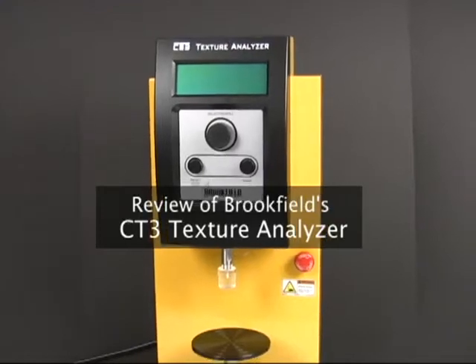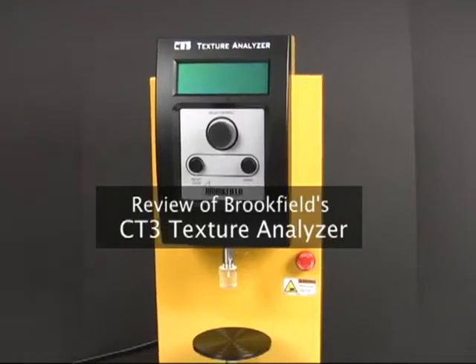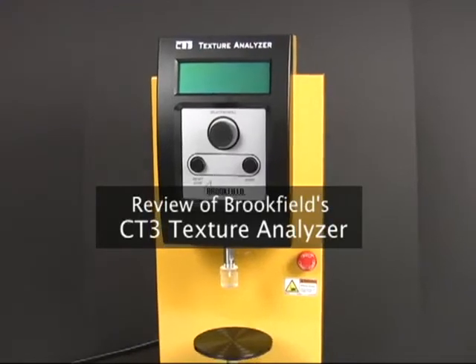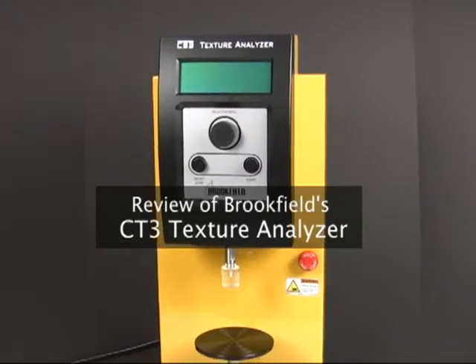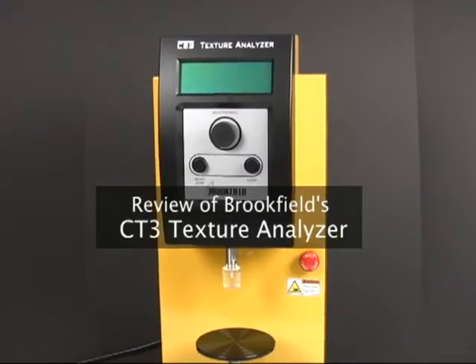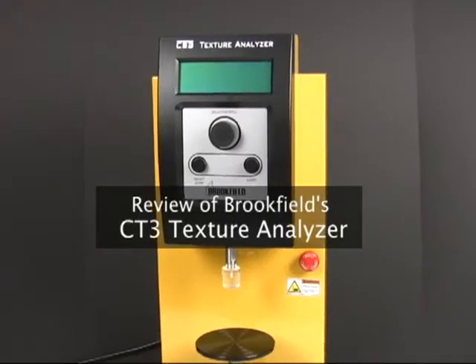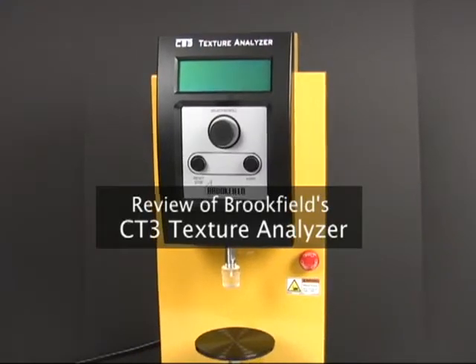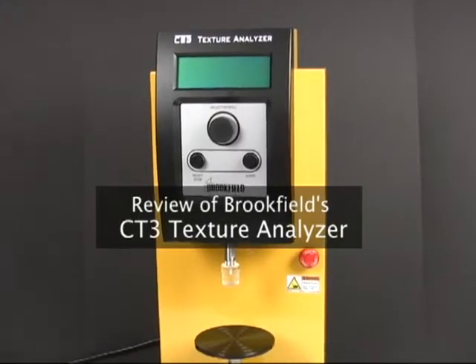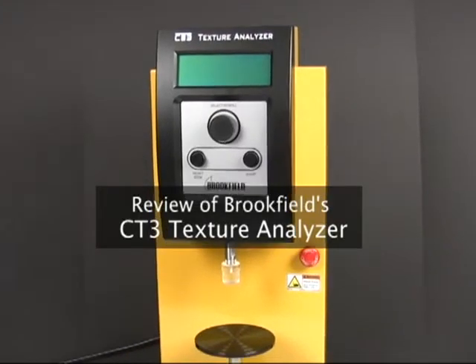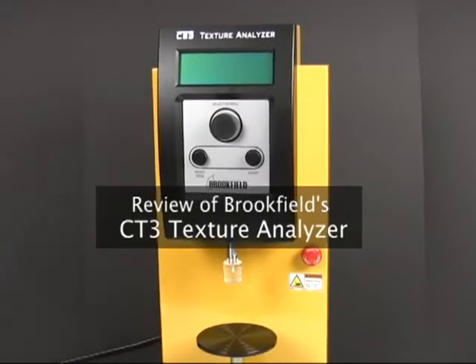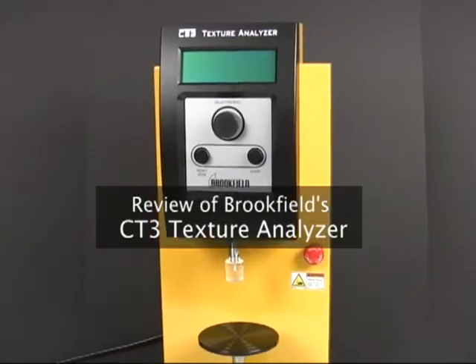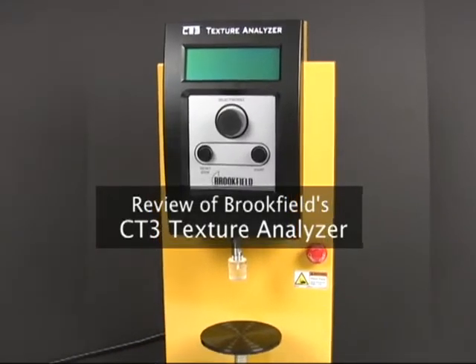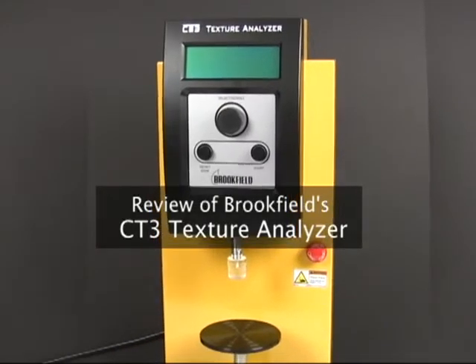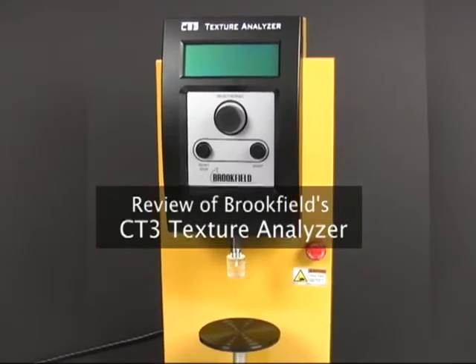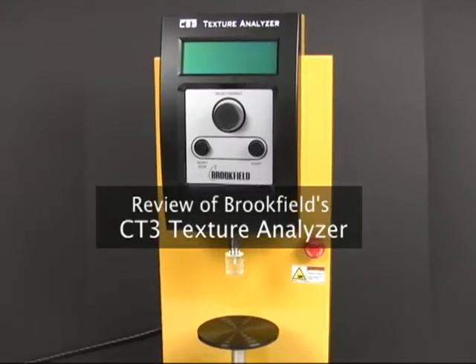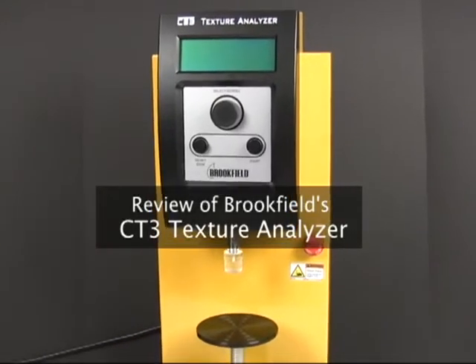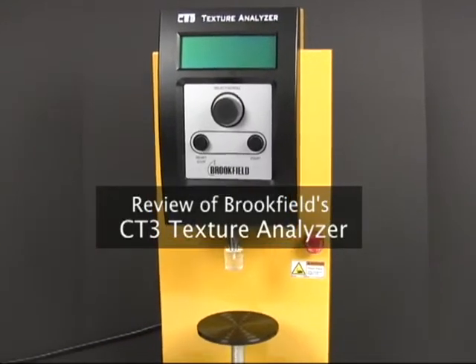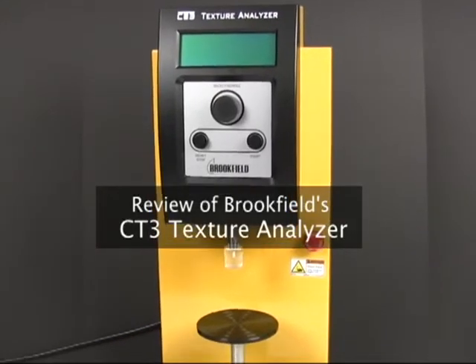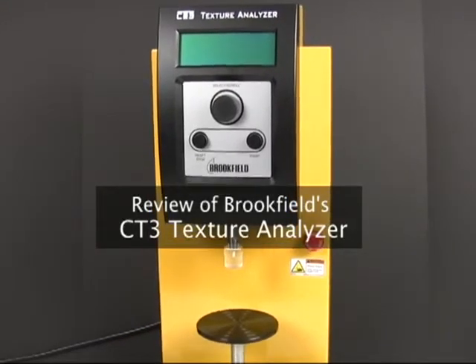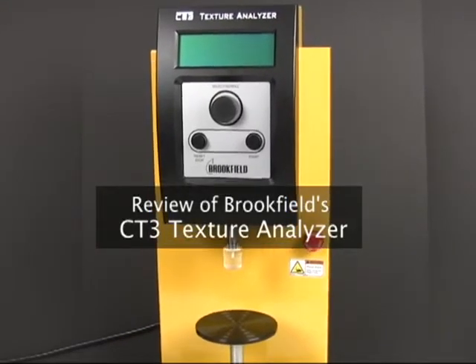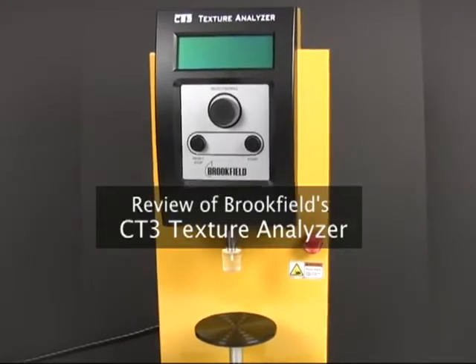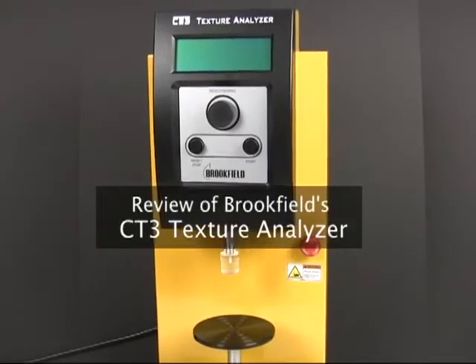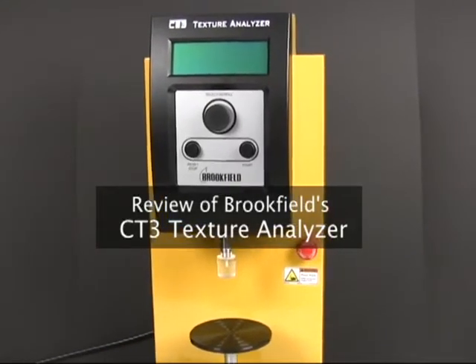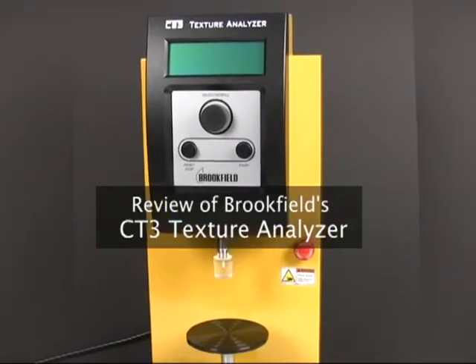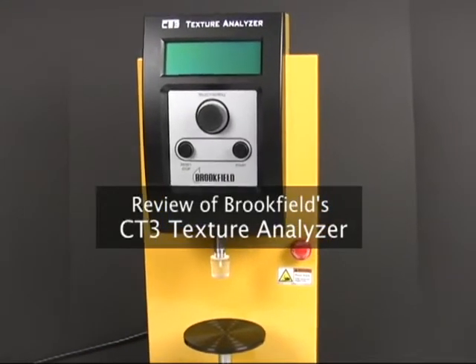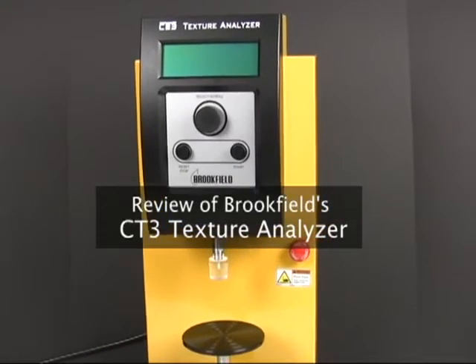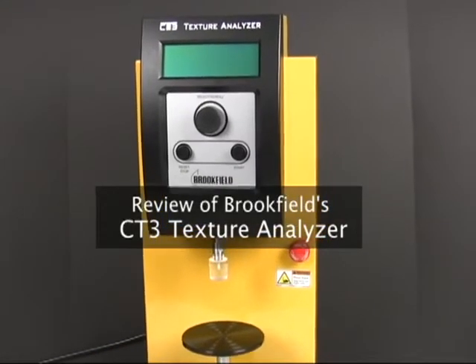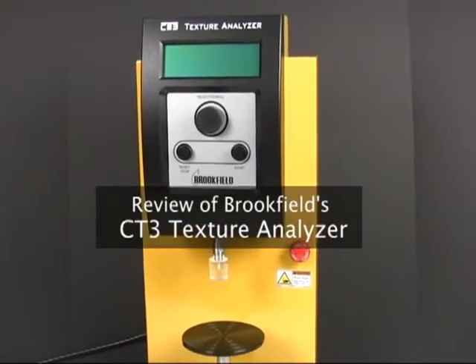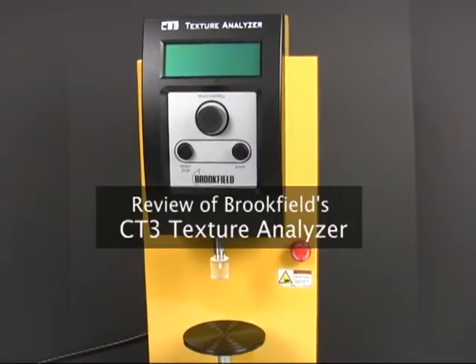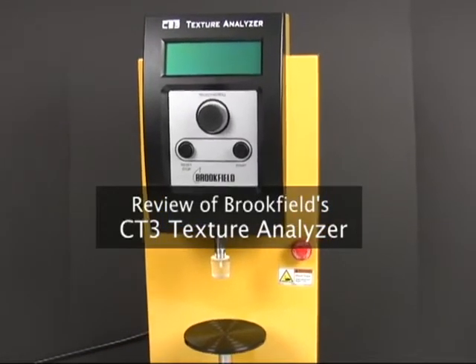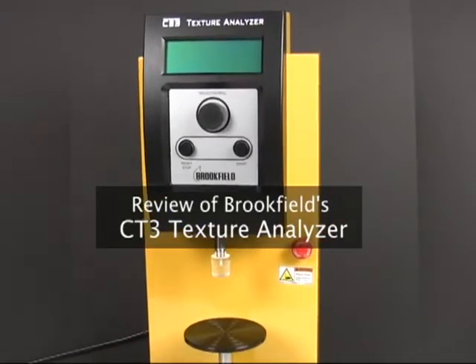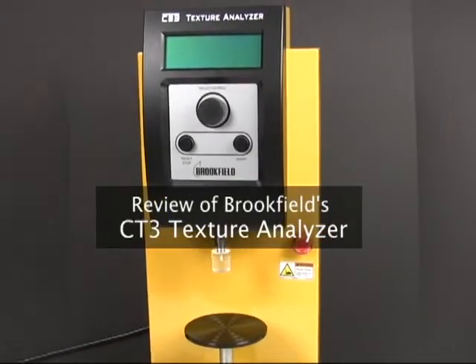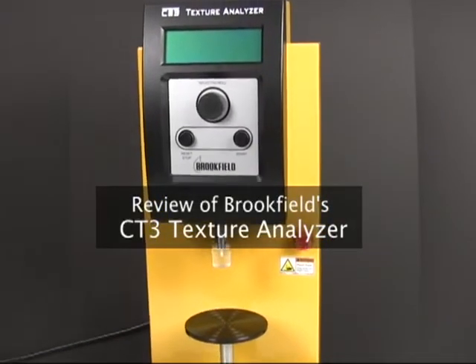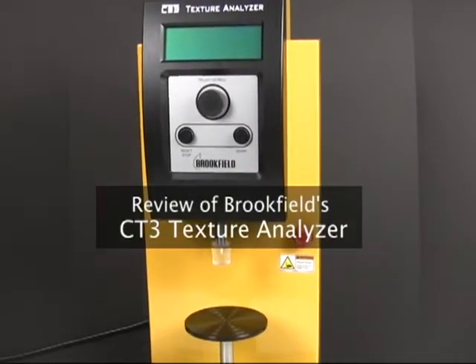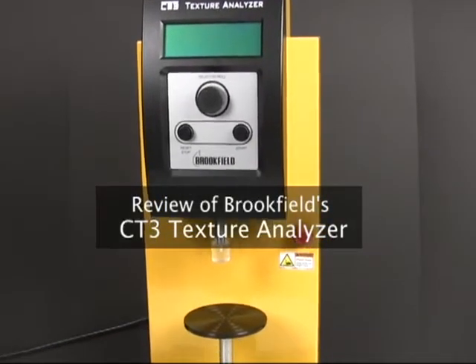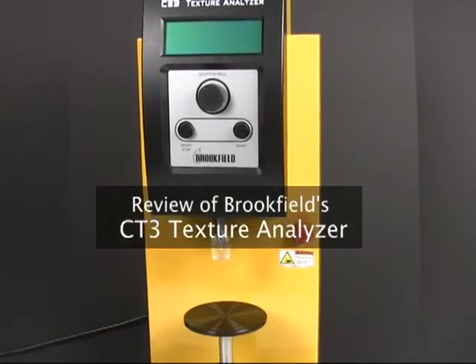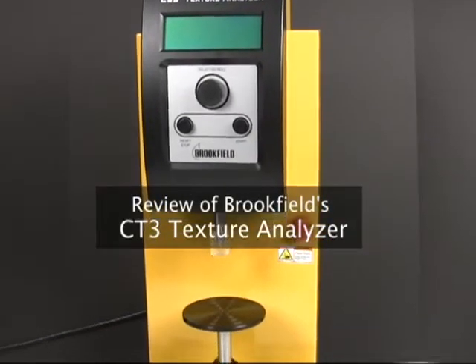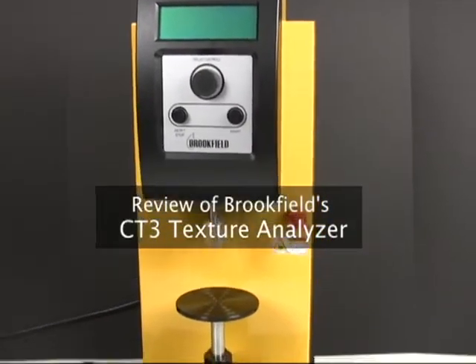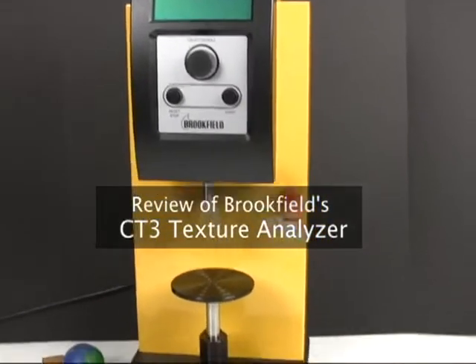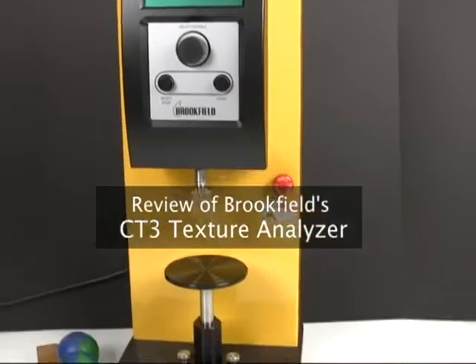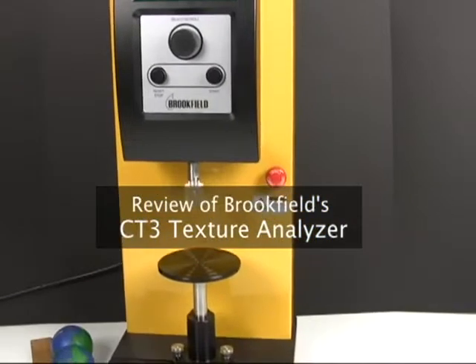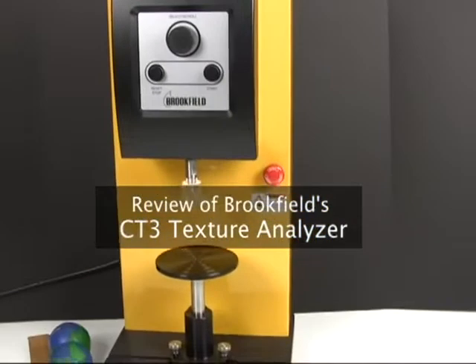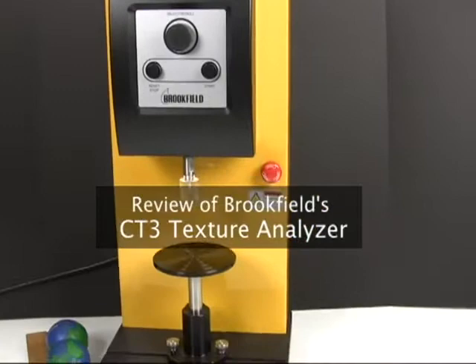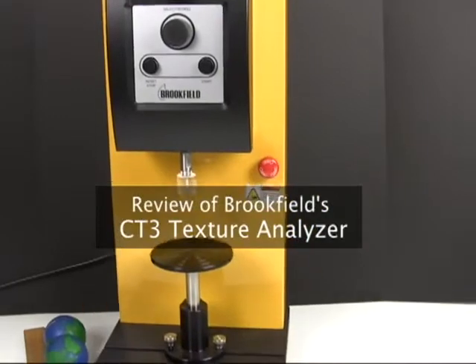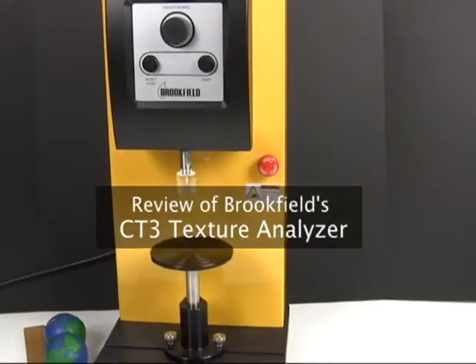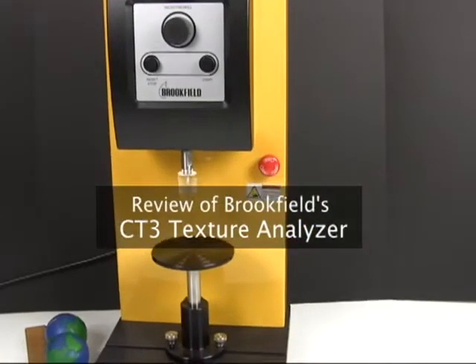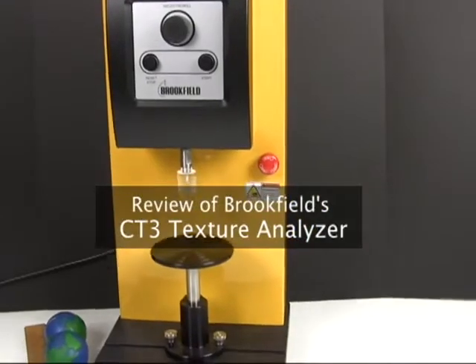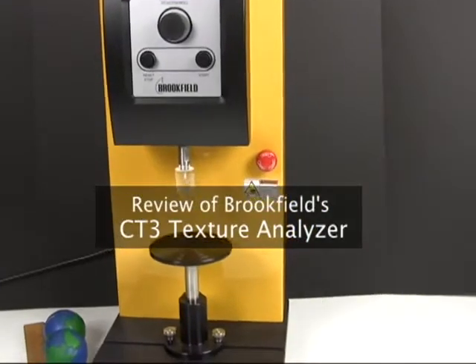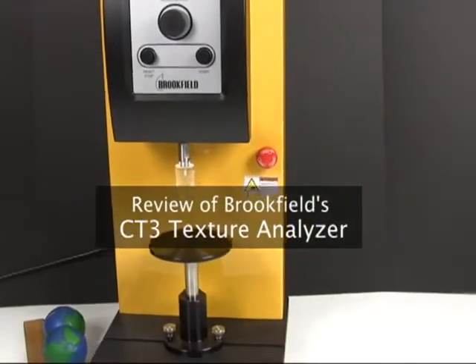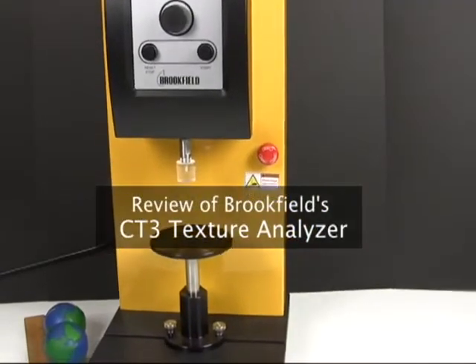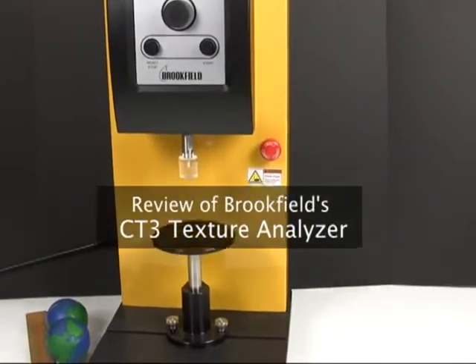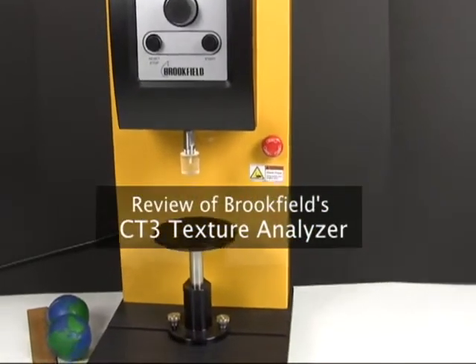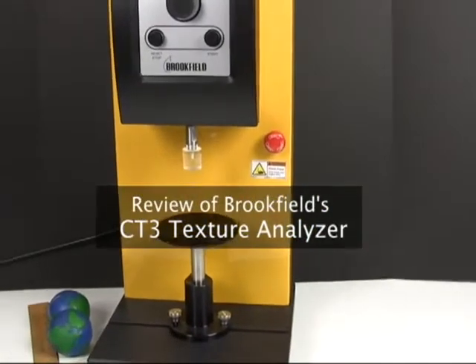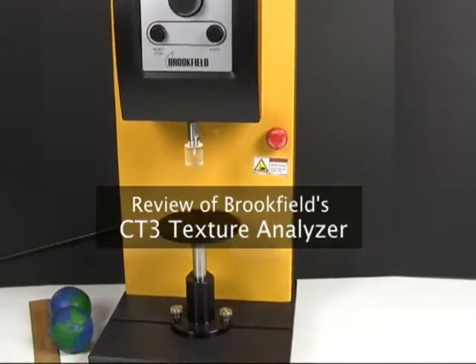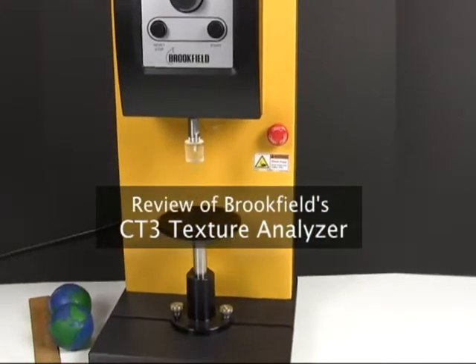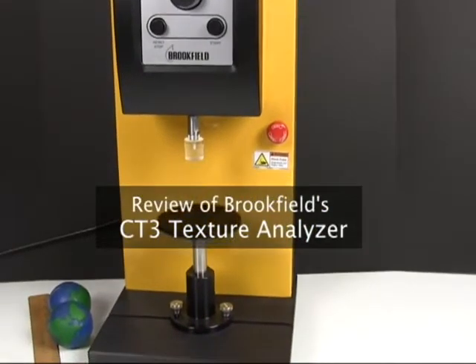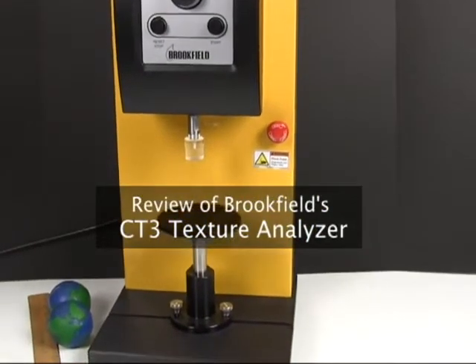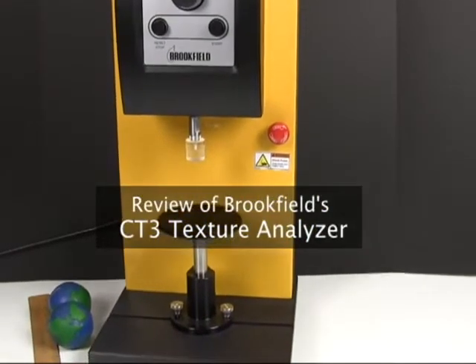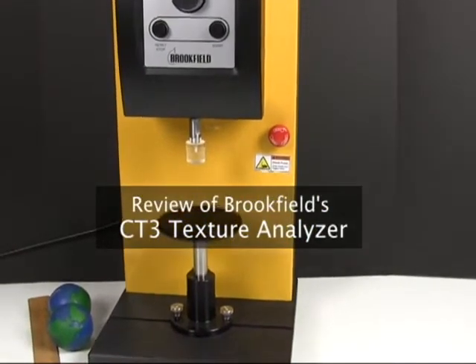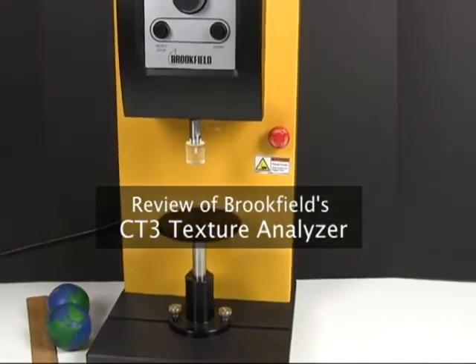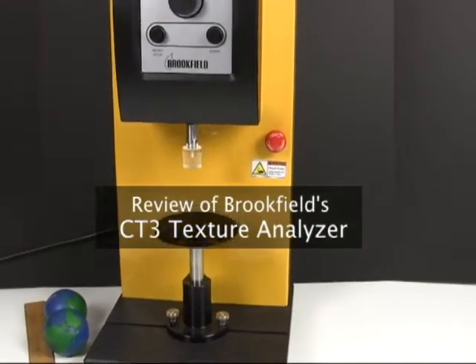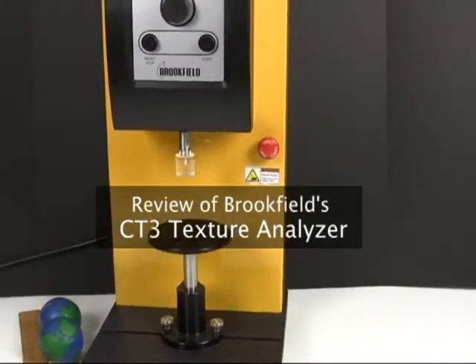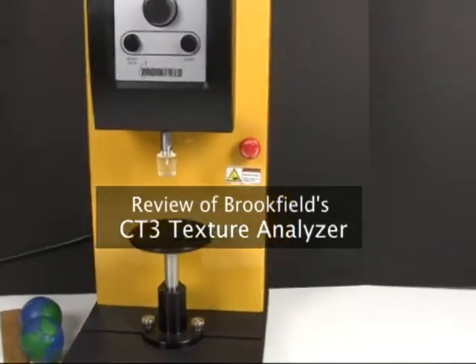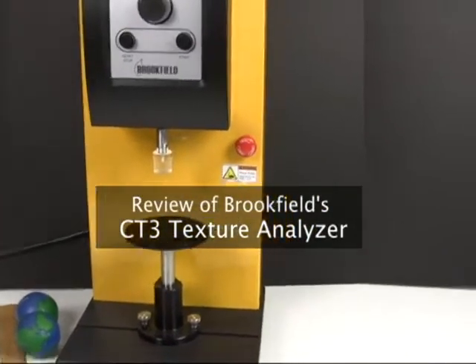I've been learning how to use the Brookfield CD3 Texture Analyzer, and figured I'd do a quick demo and commentary on it.